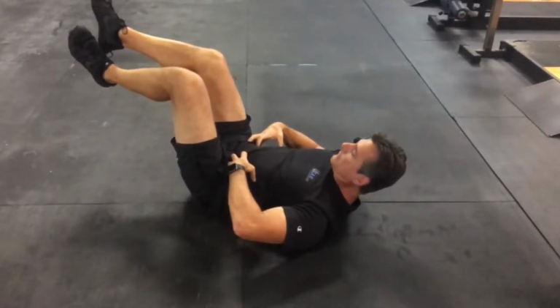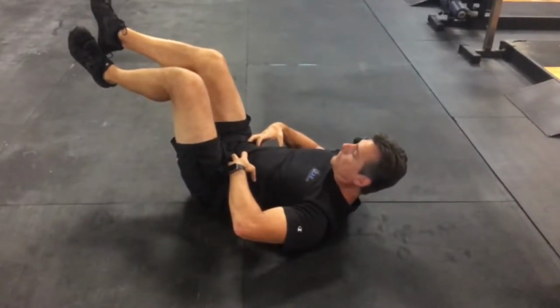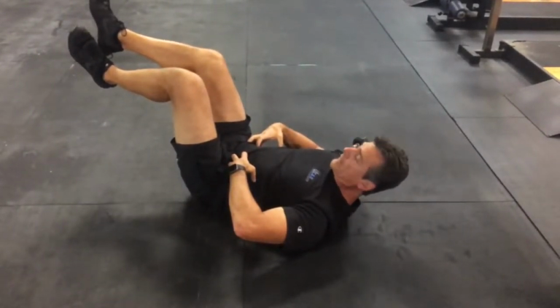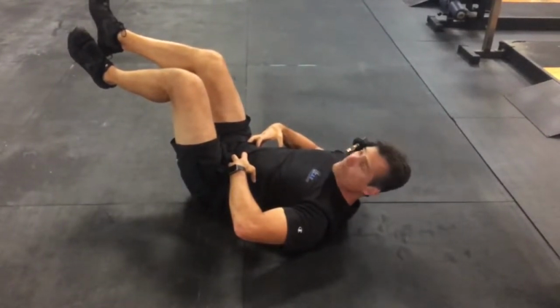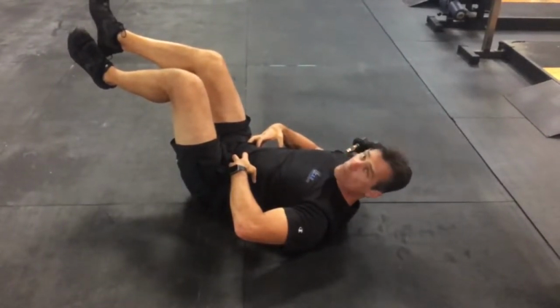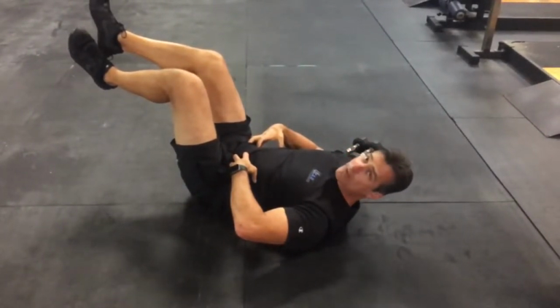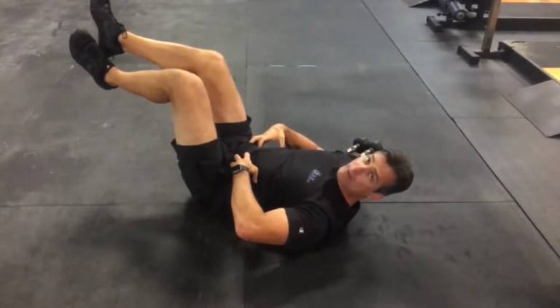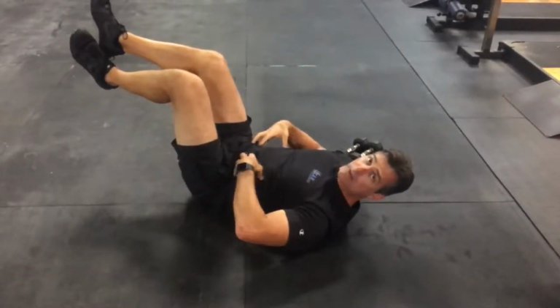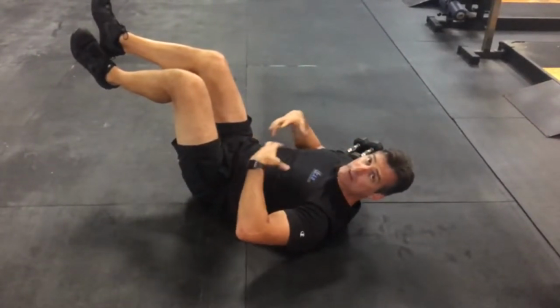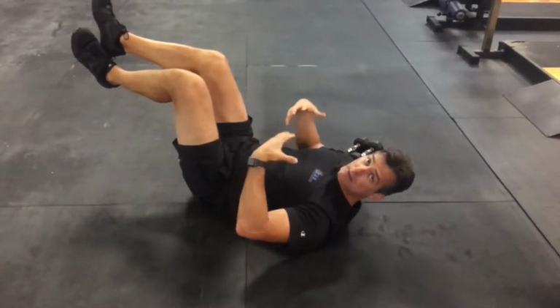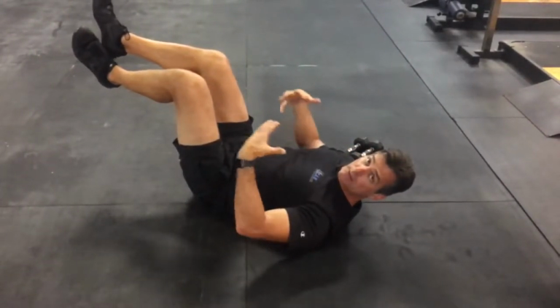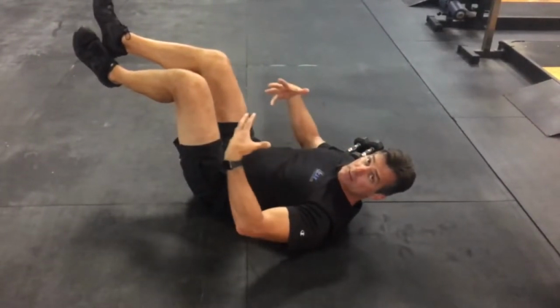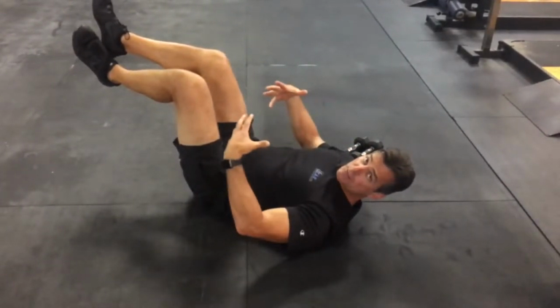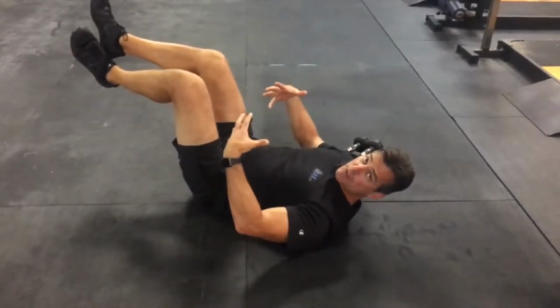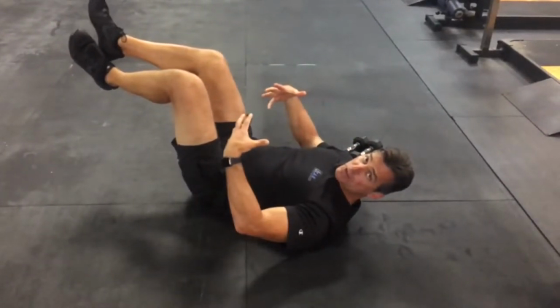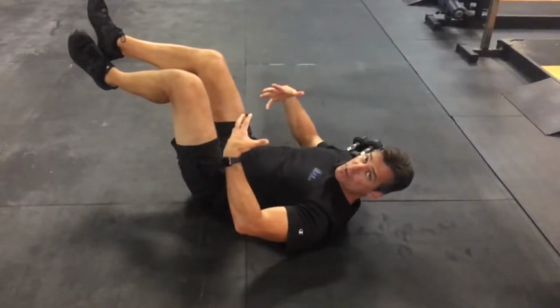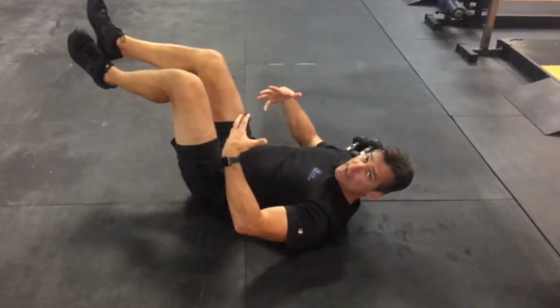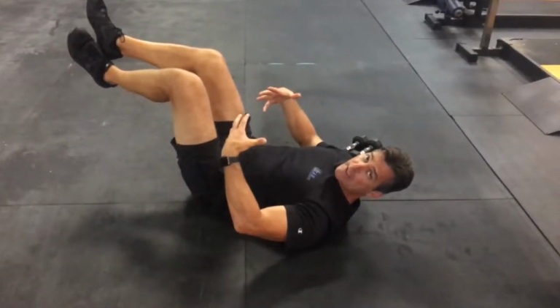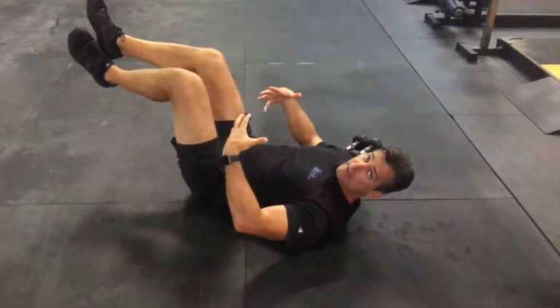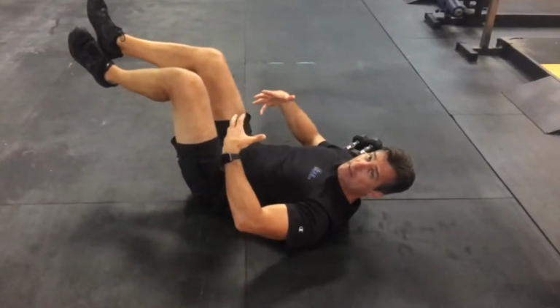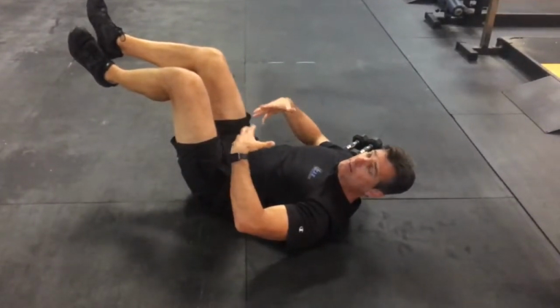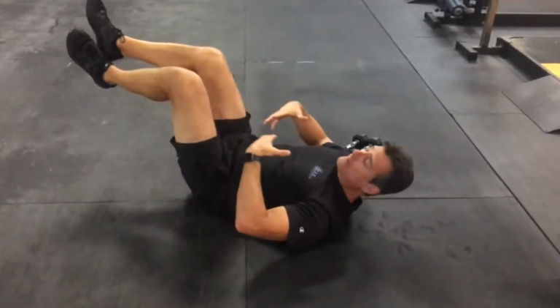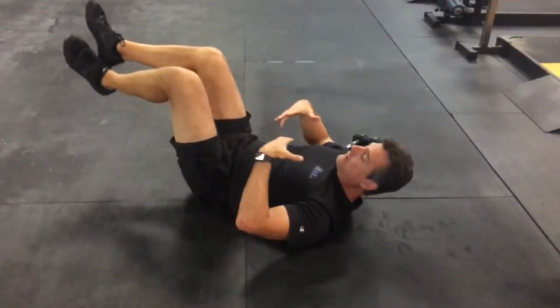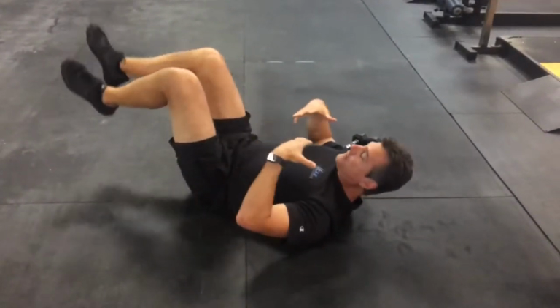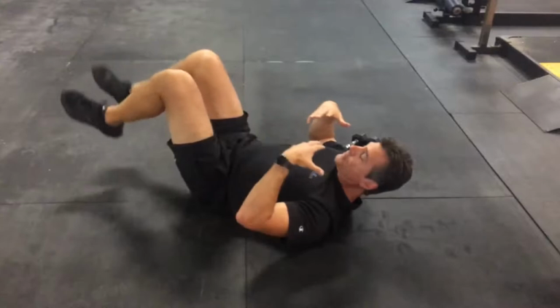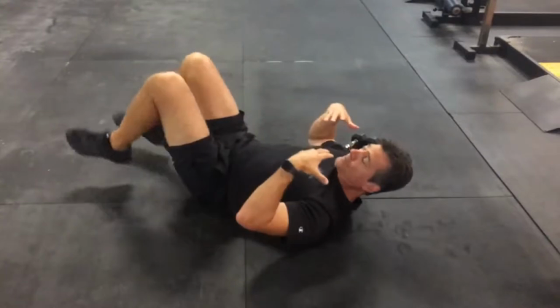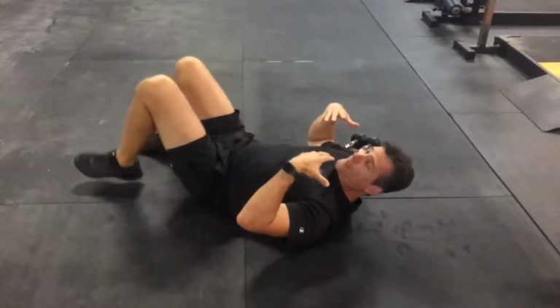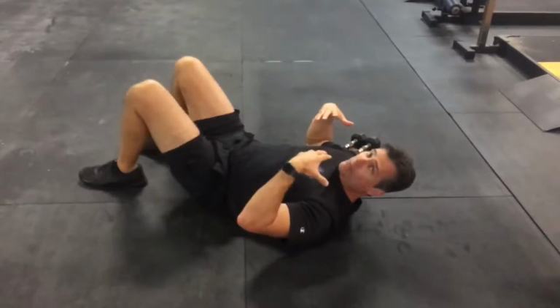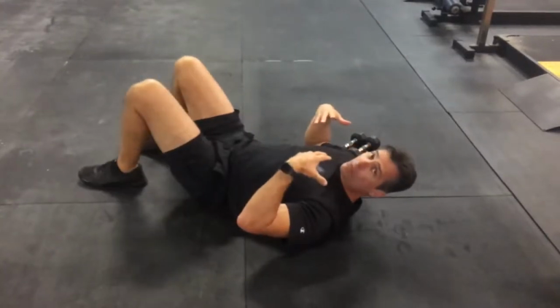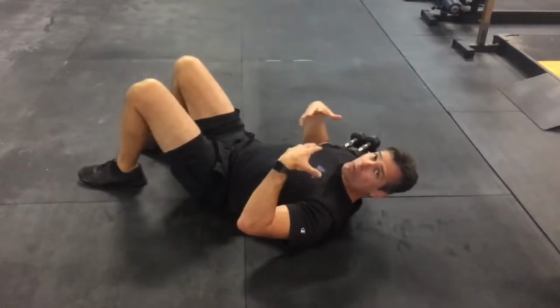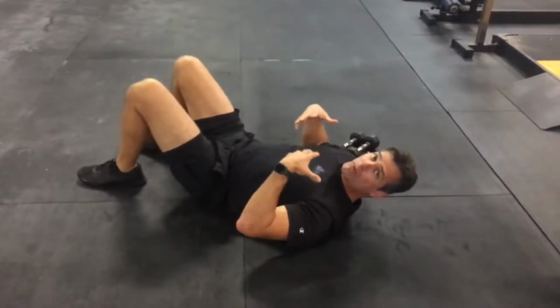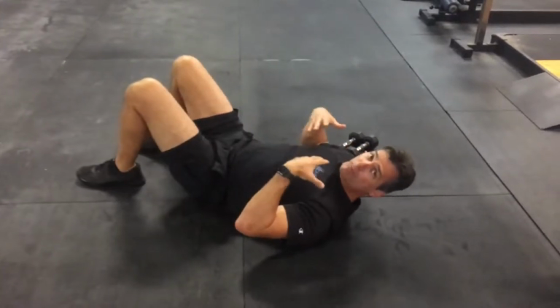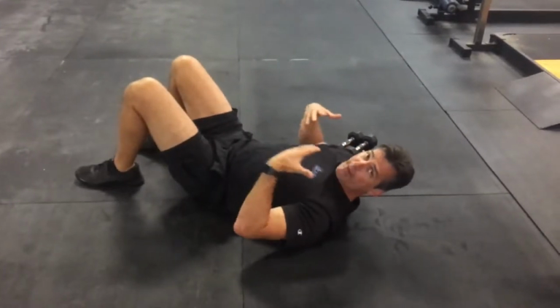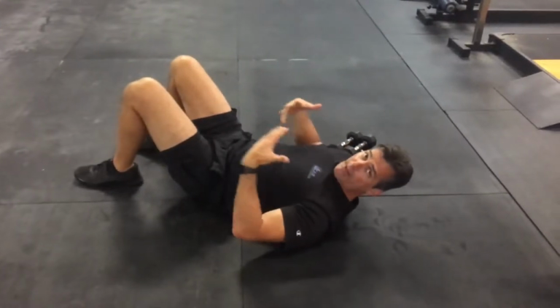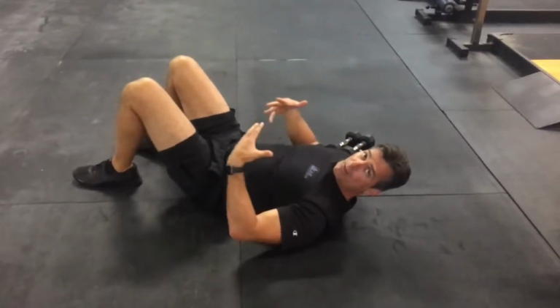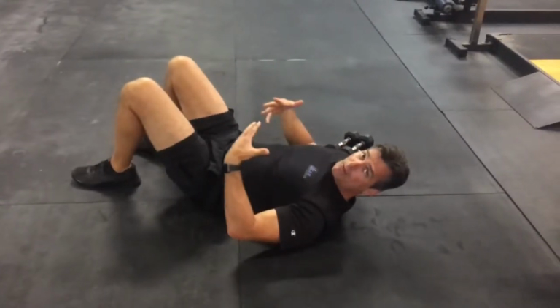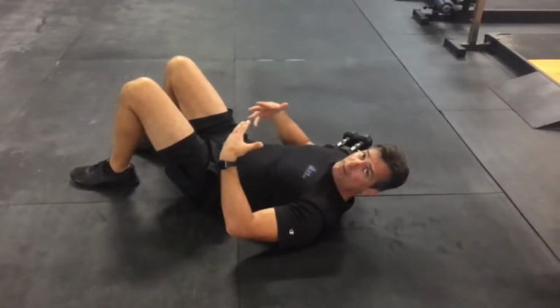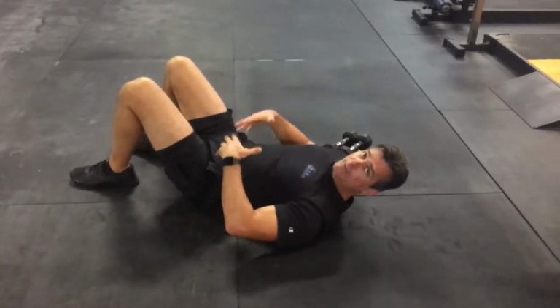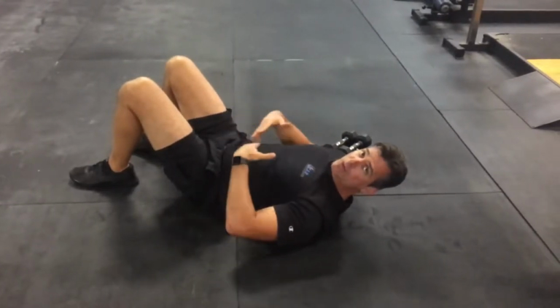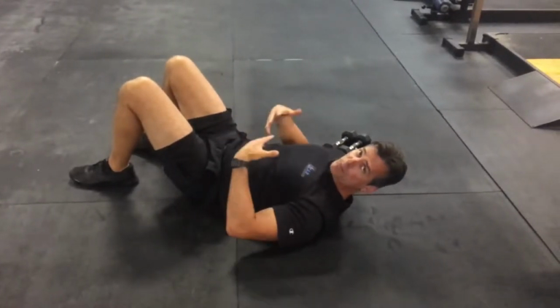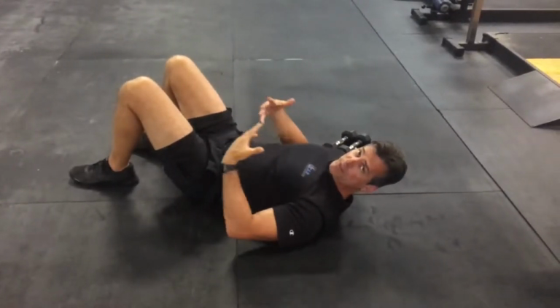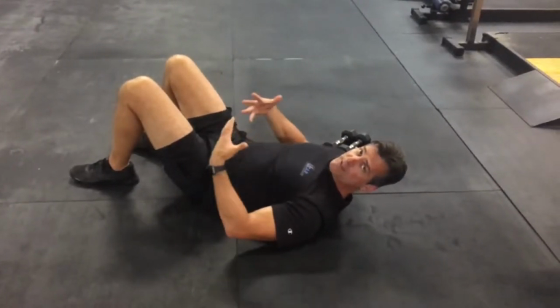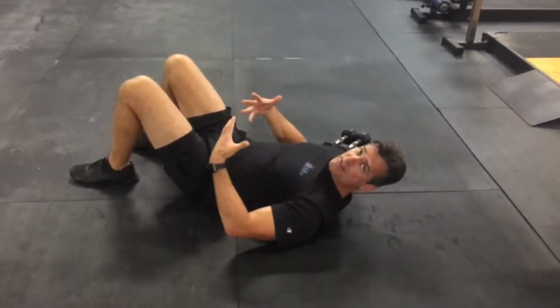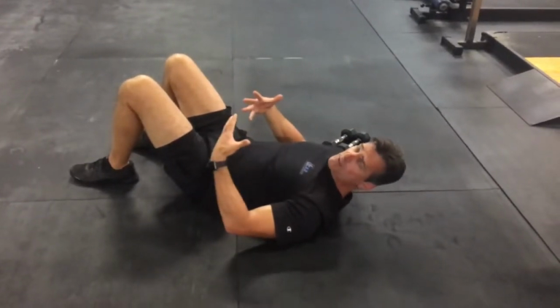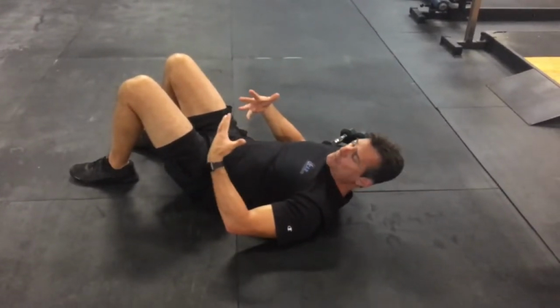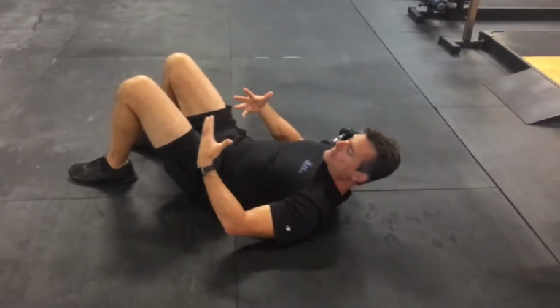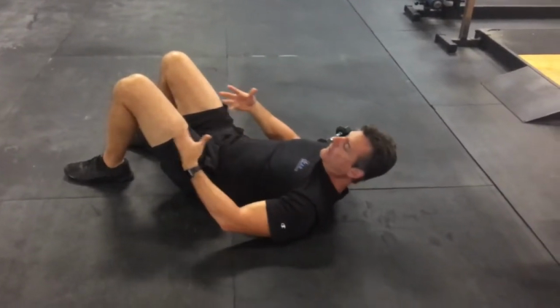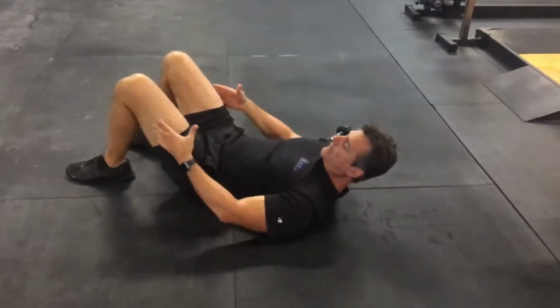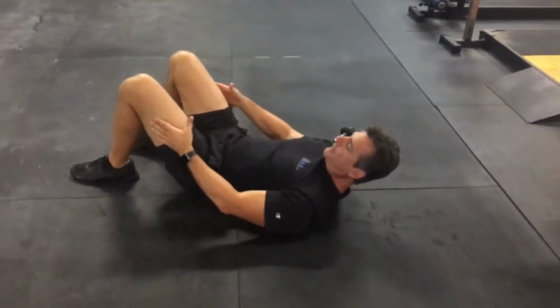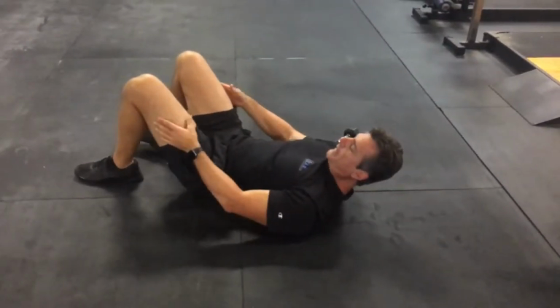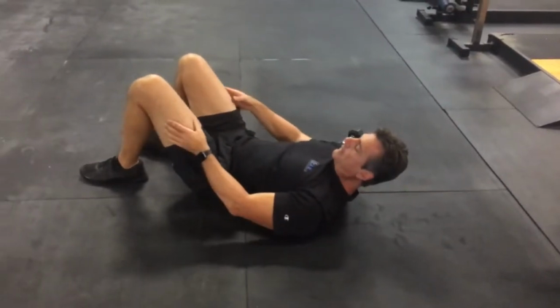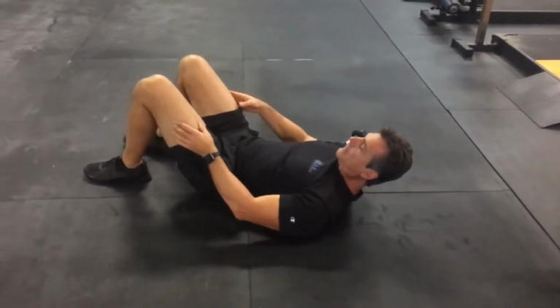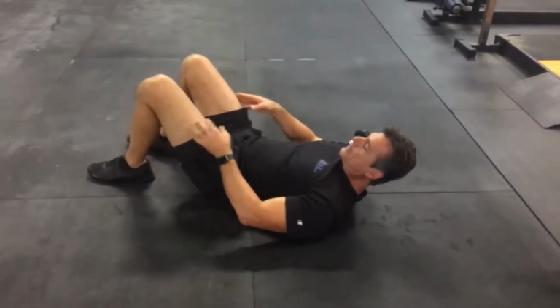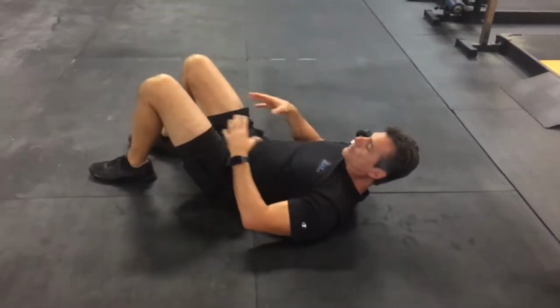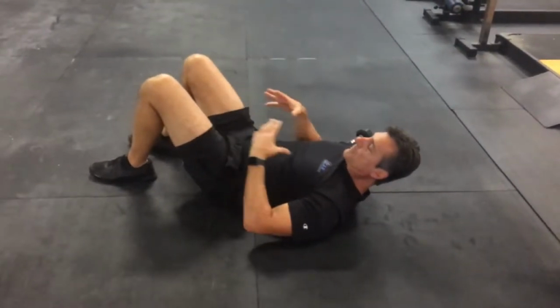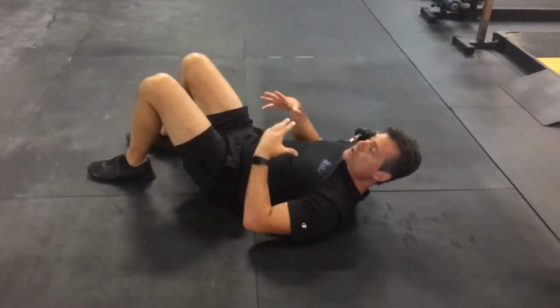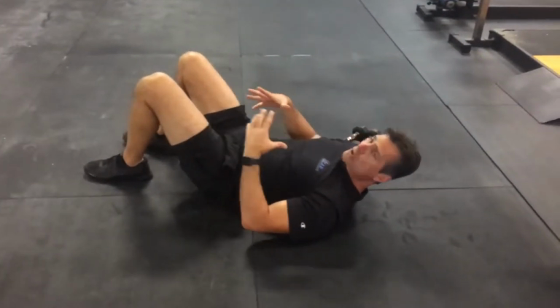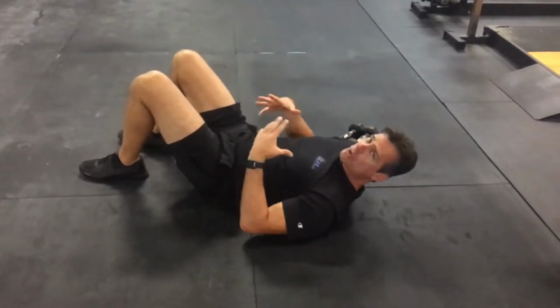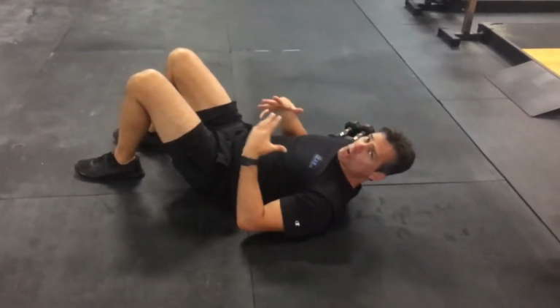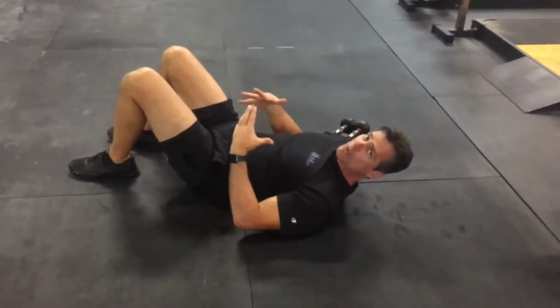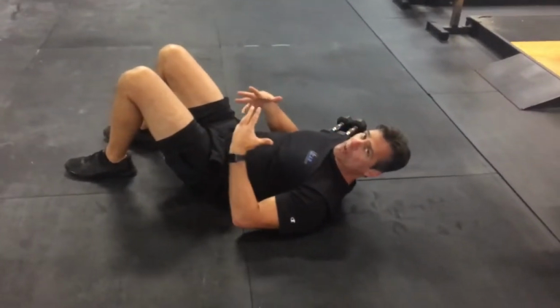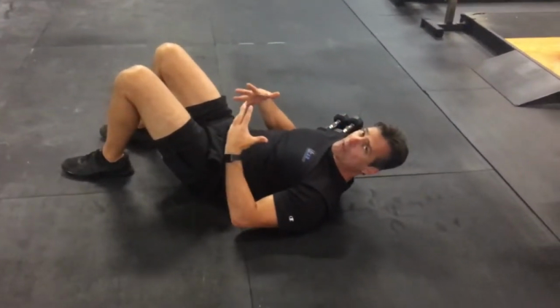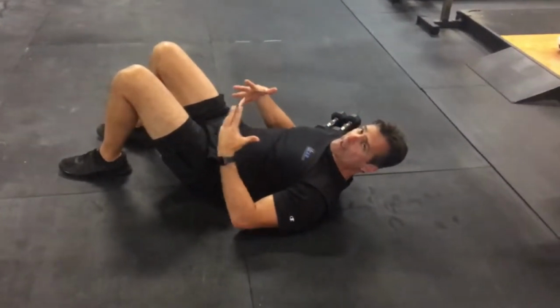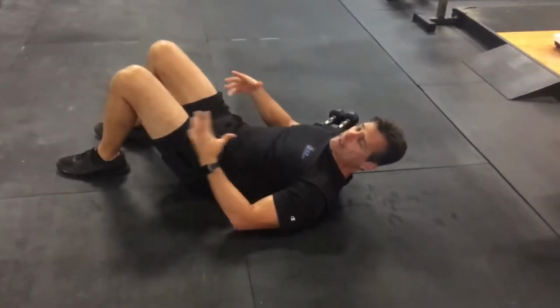Great for speed training, strength or power — triple extension we're talking about. So make sure you're doing it right.